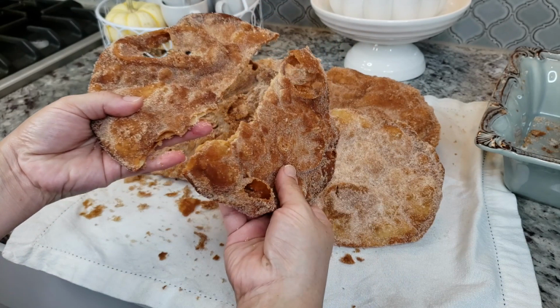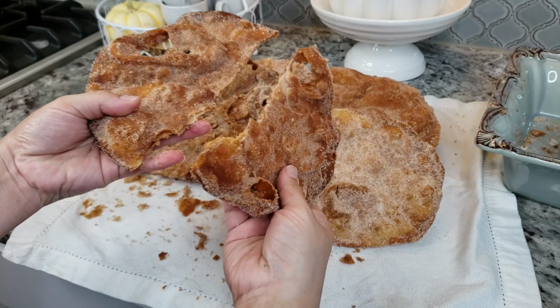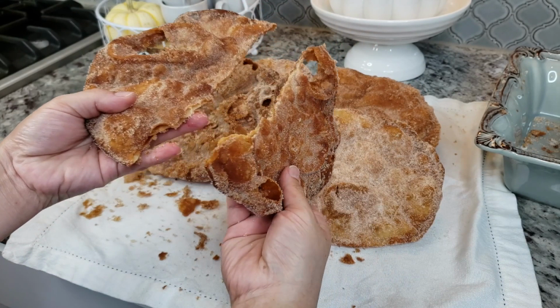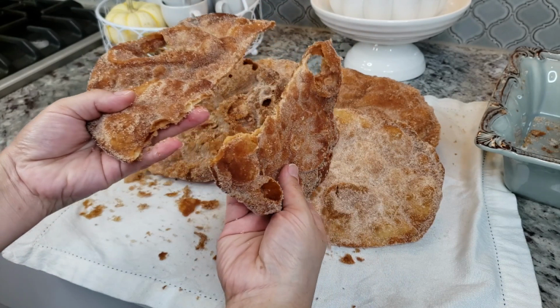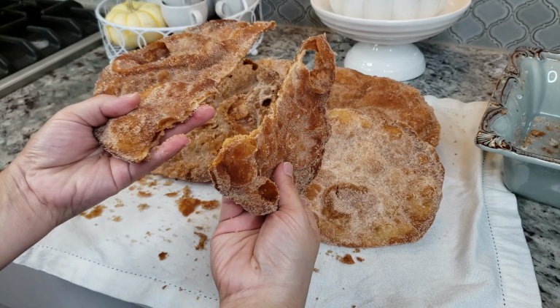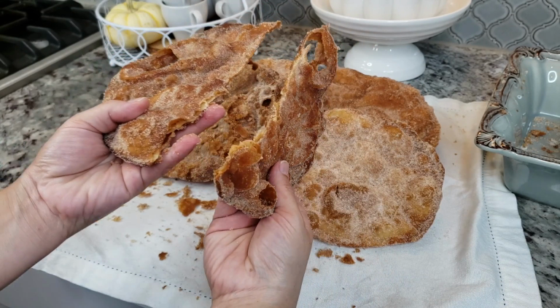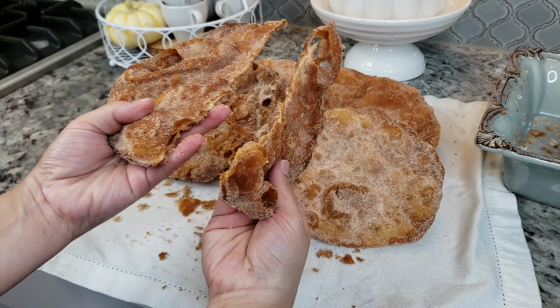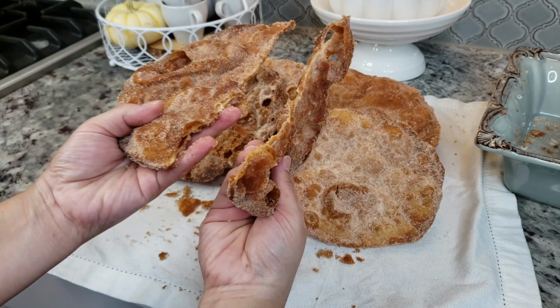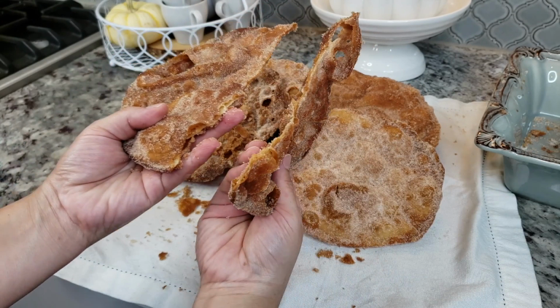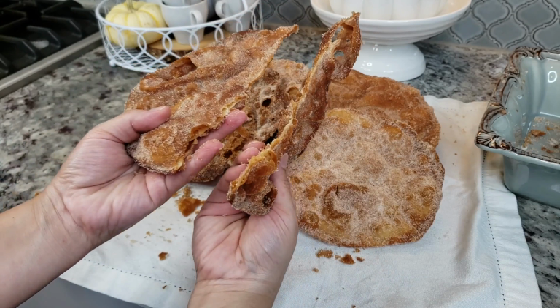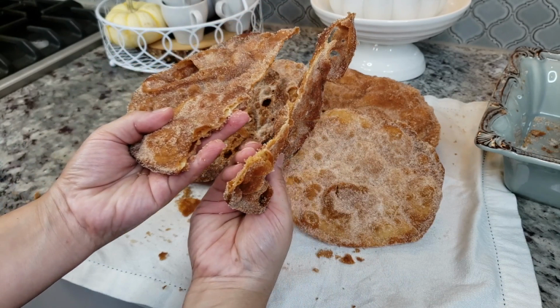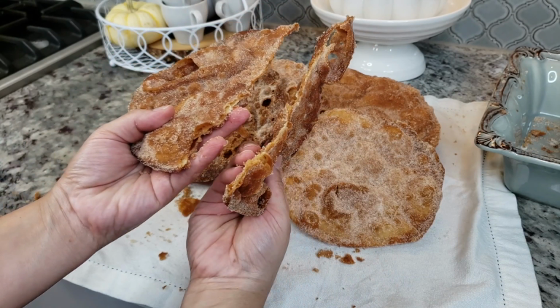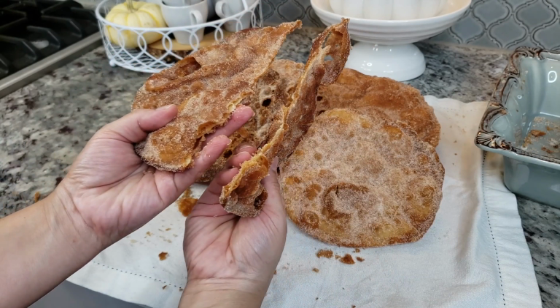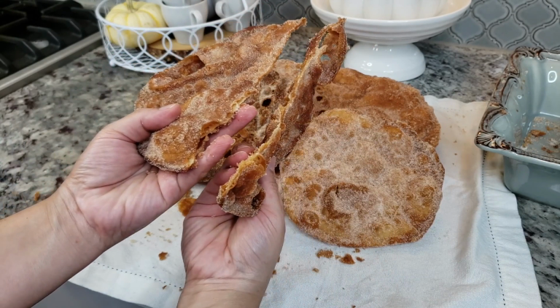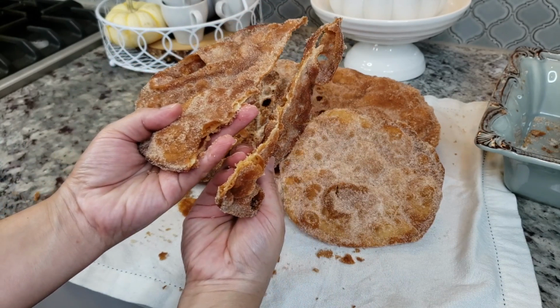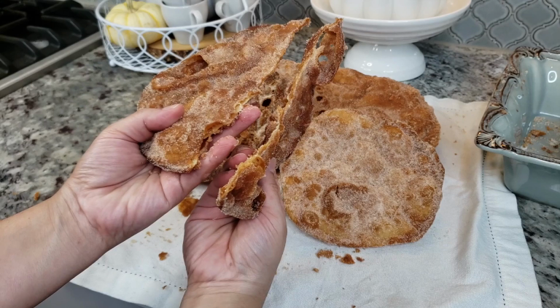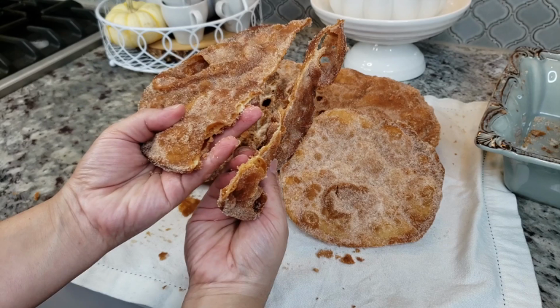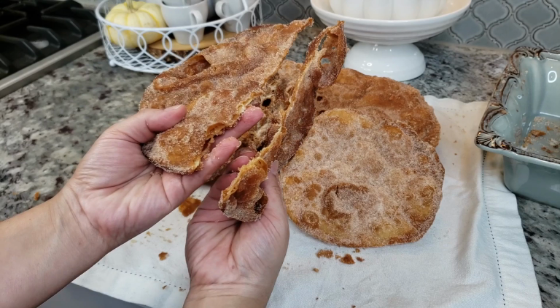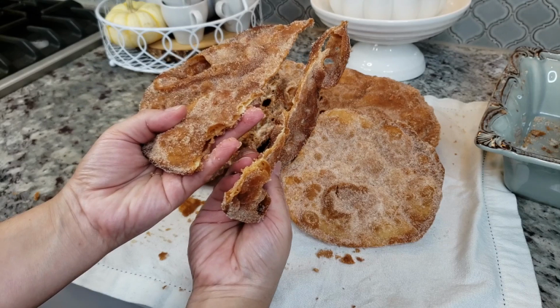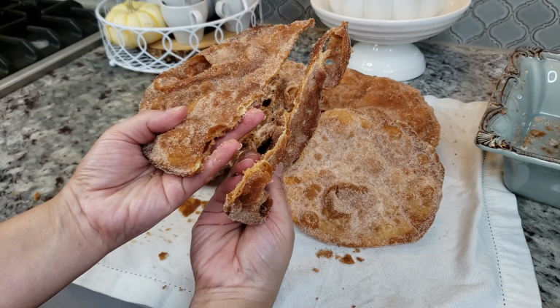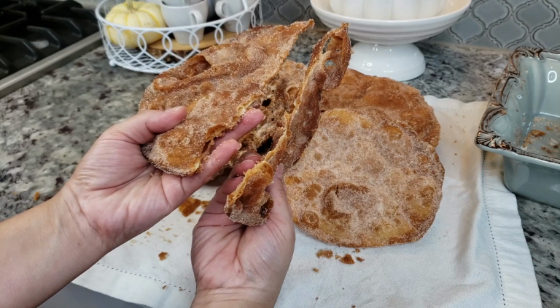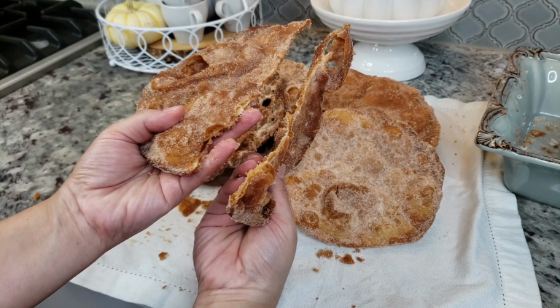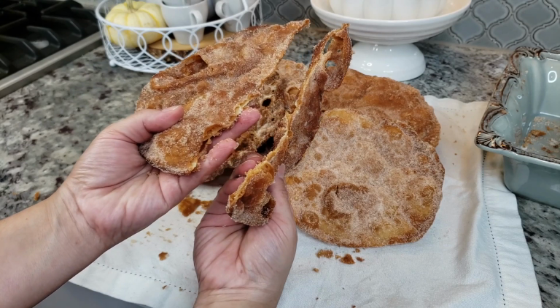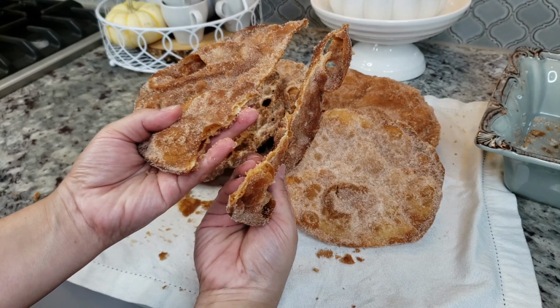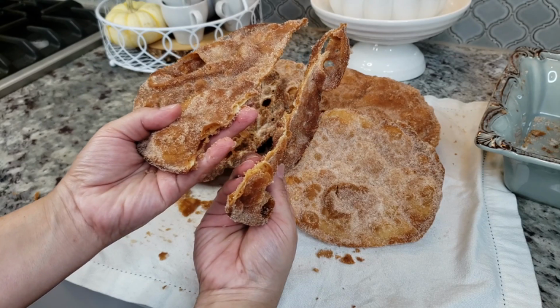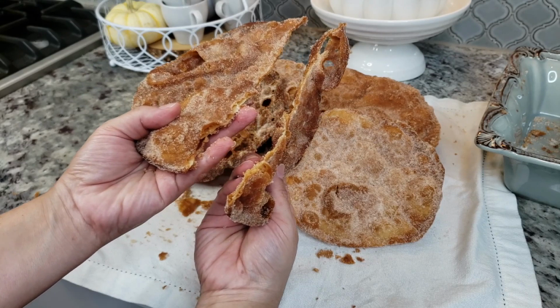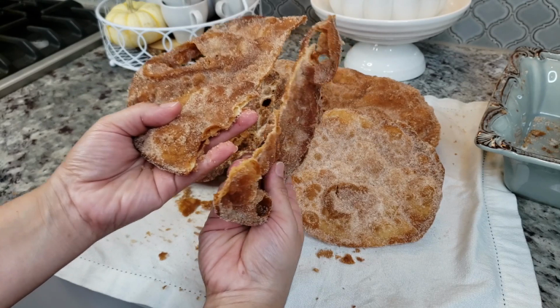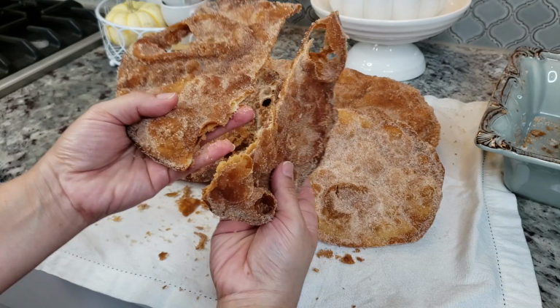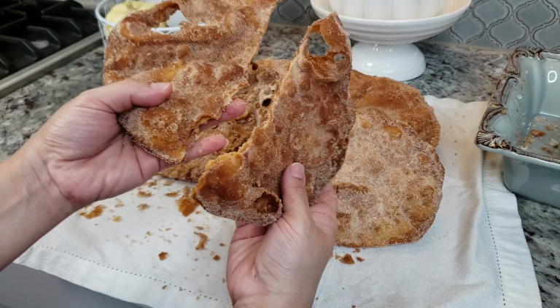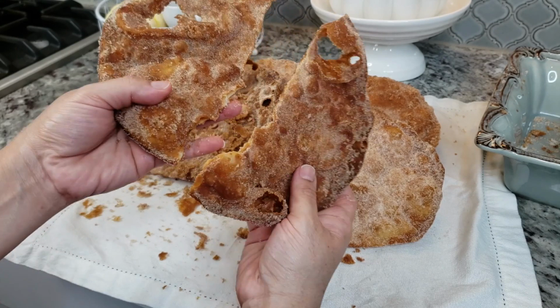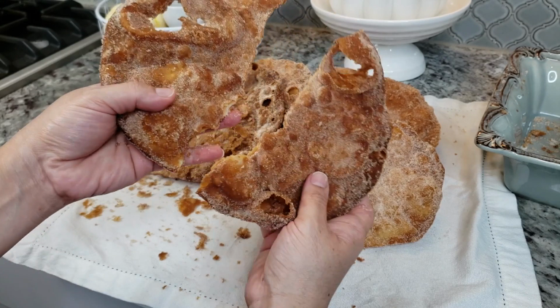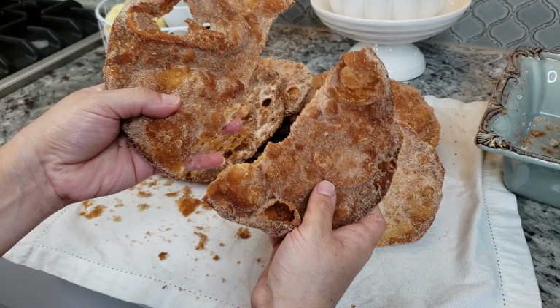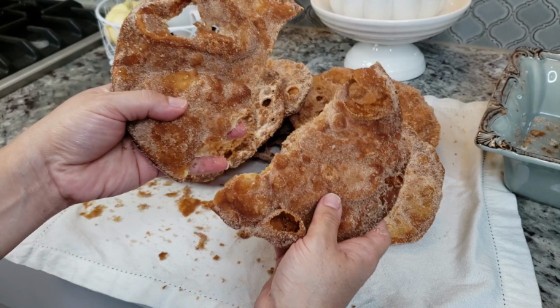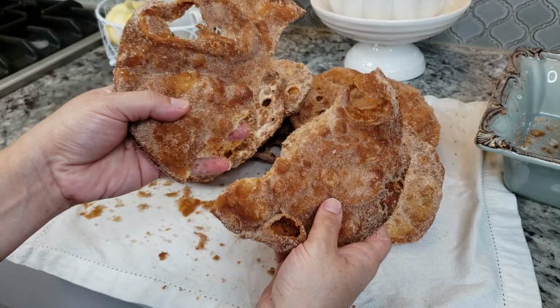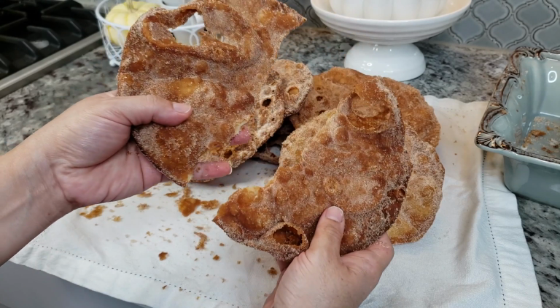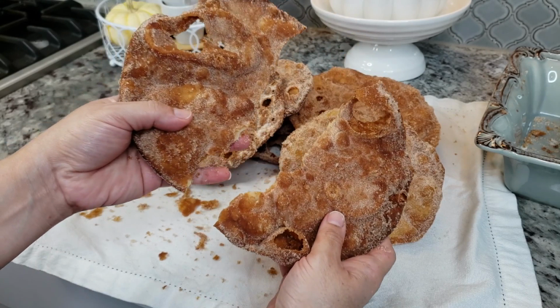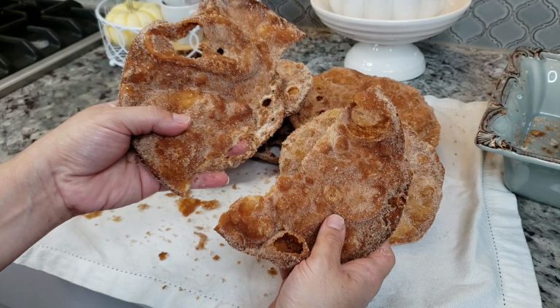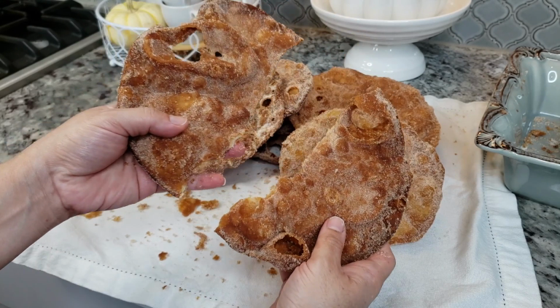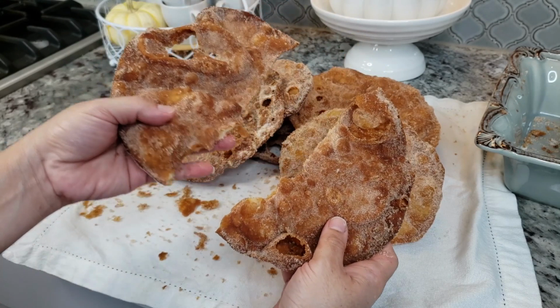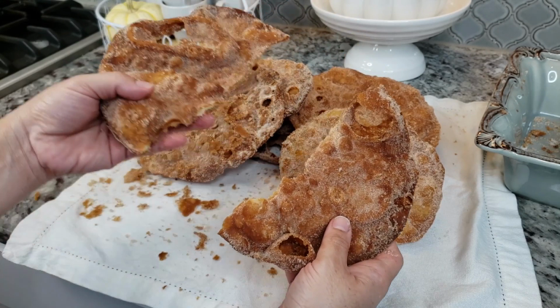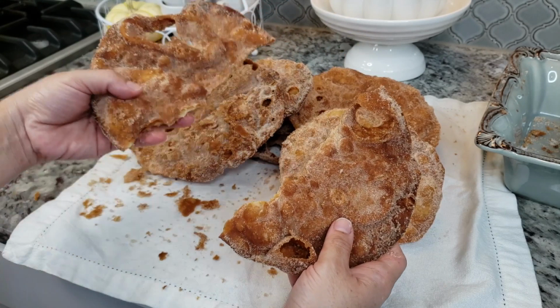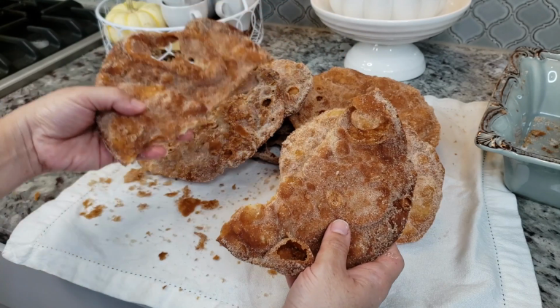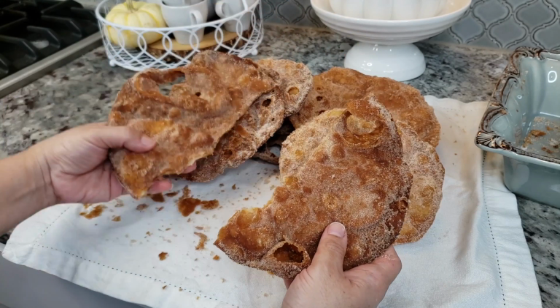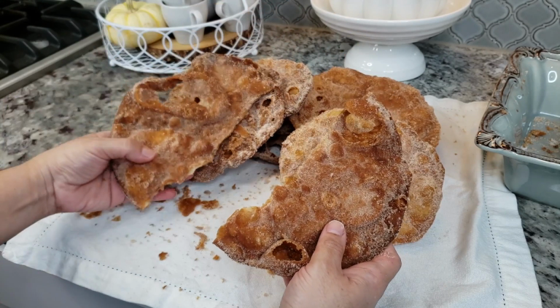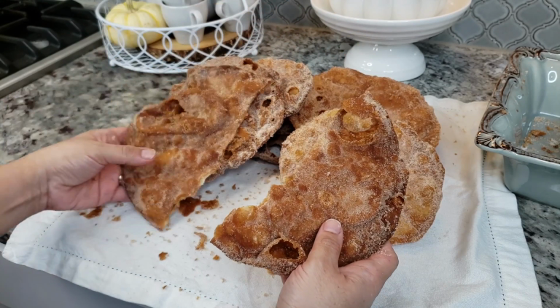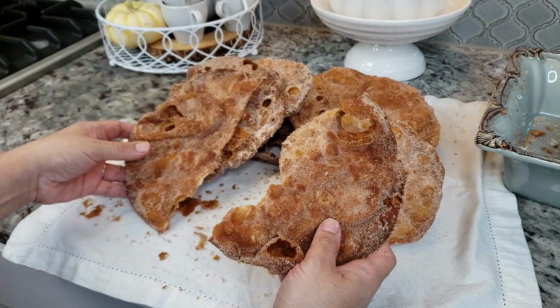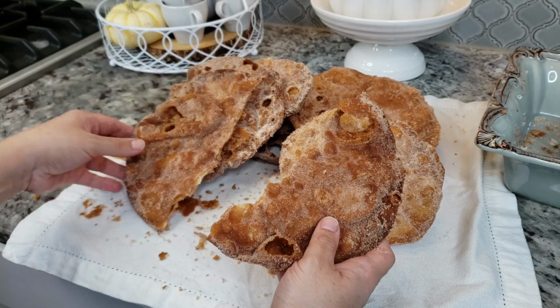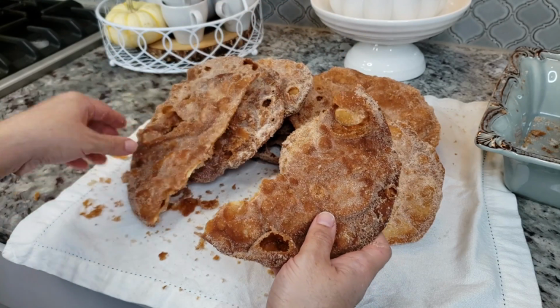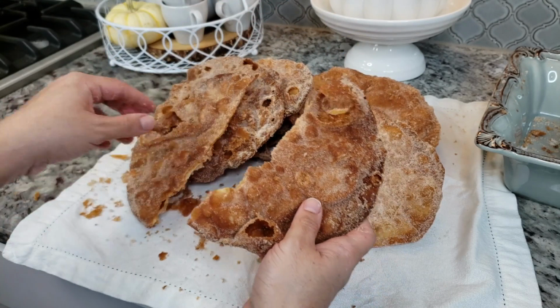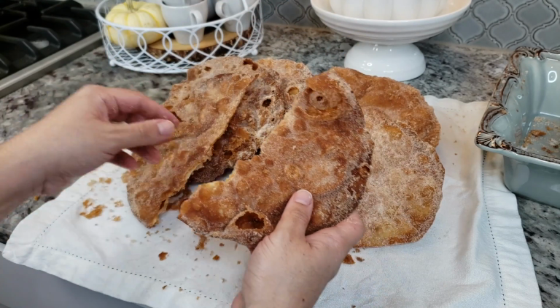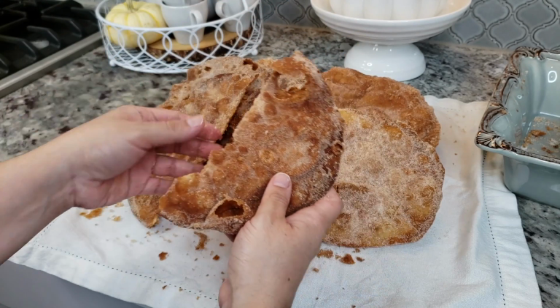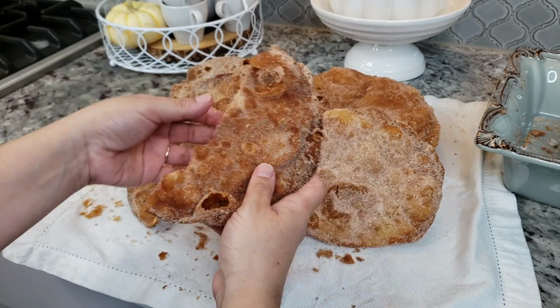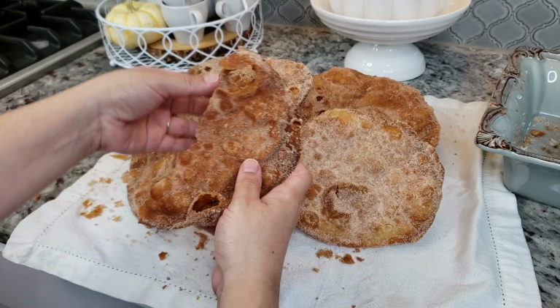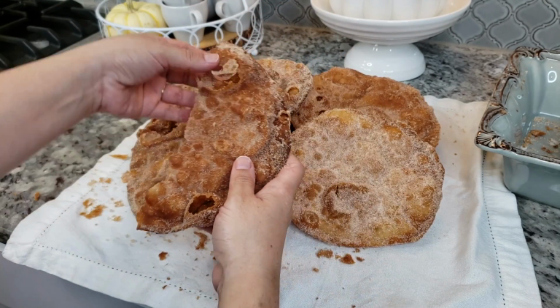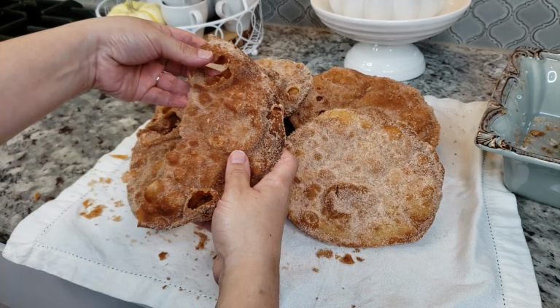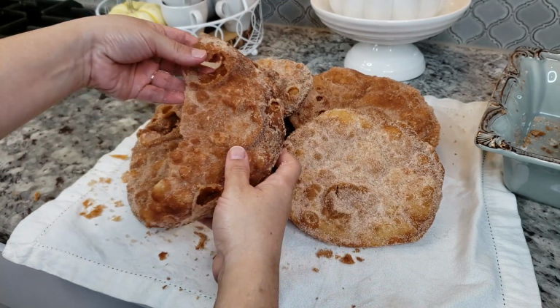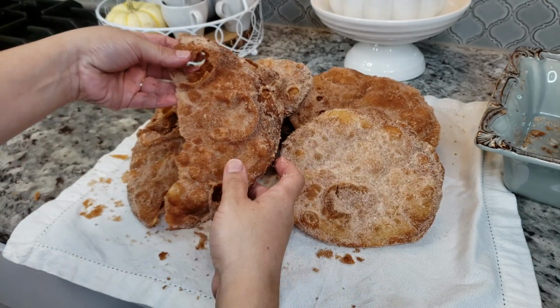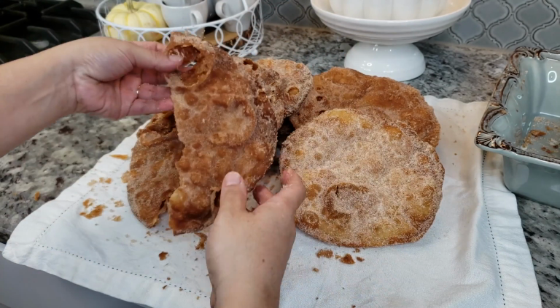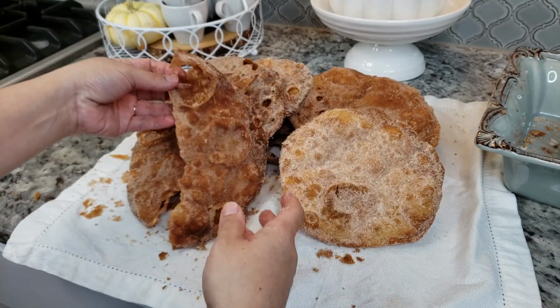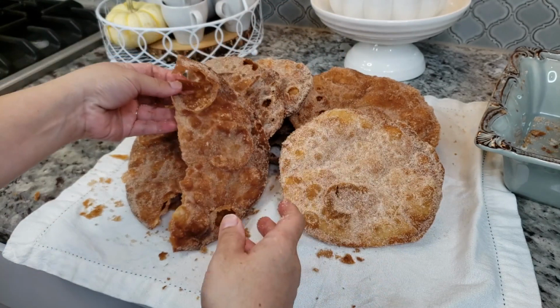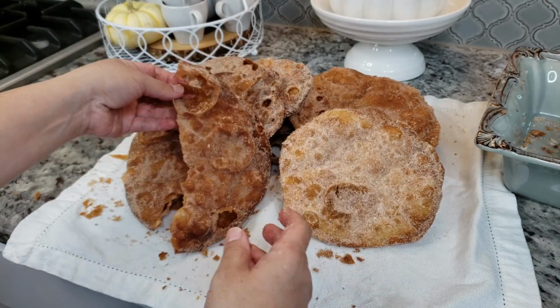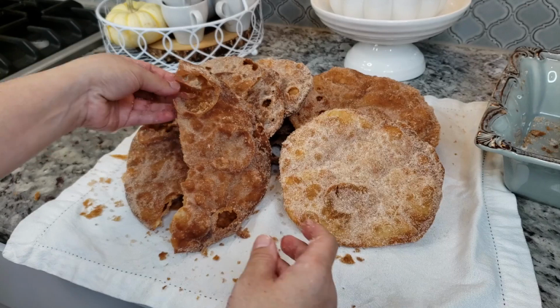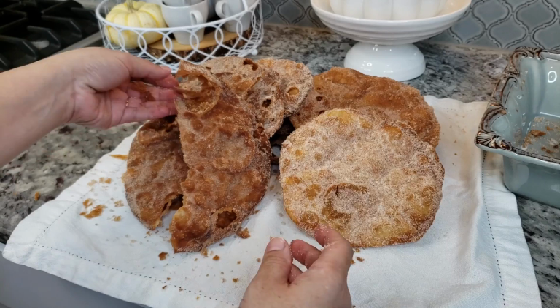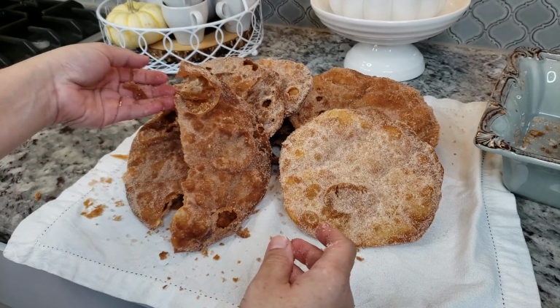Welcome back everybody! Today I'm going to be making one of my family's favorite holiday treats — buñuelos — and here's how I do it.